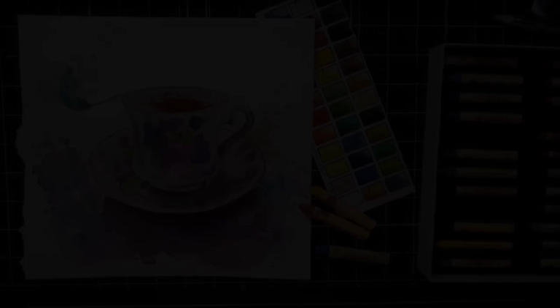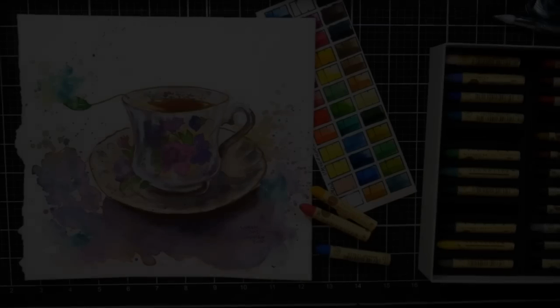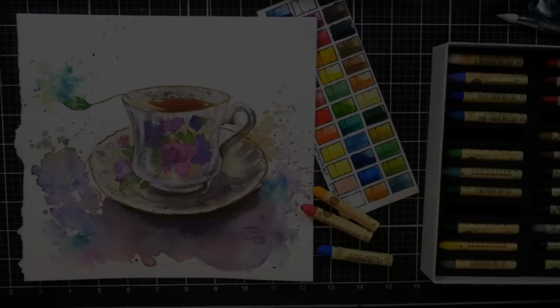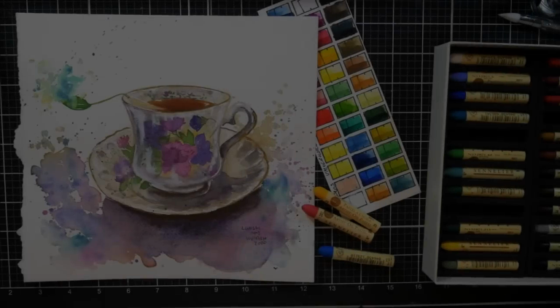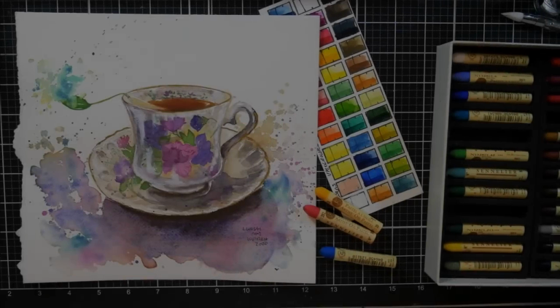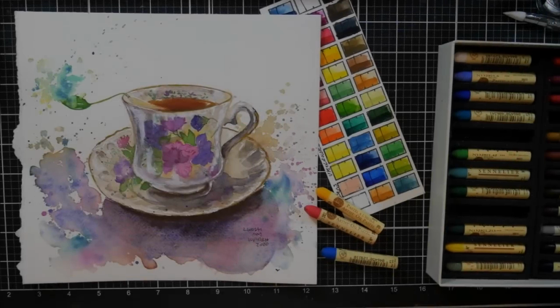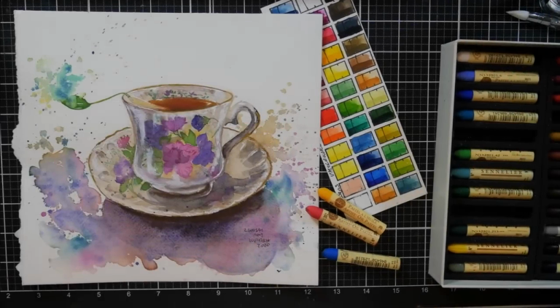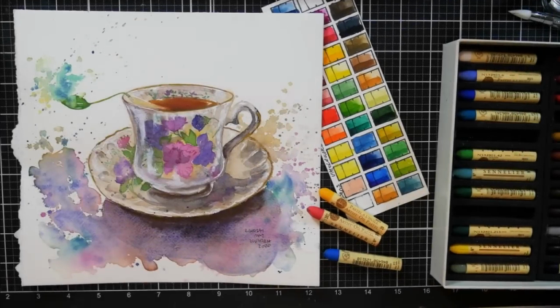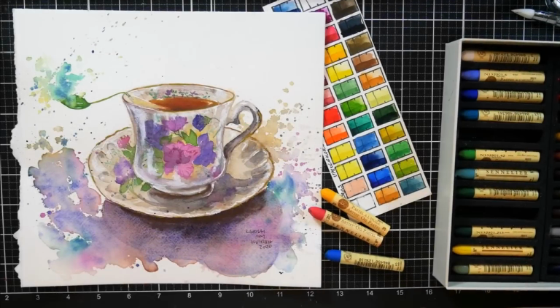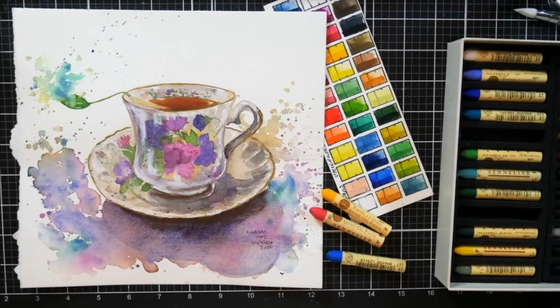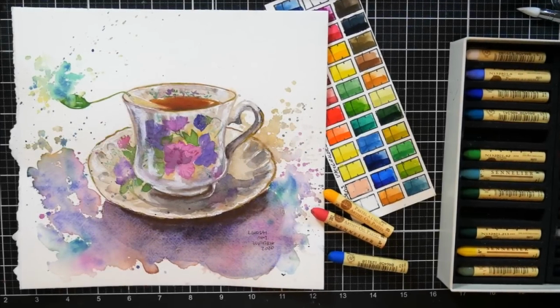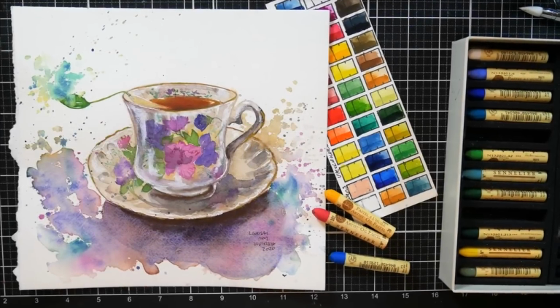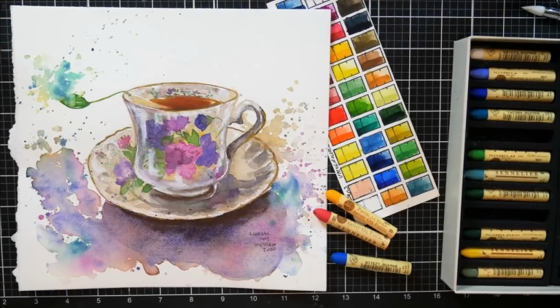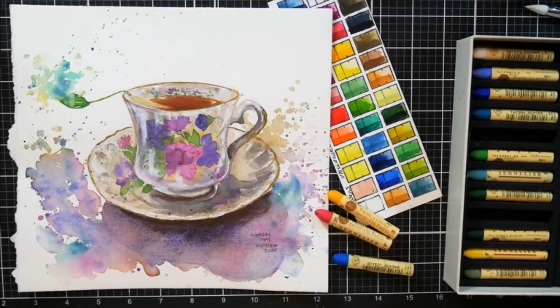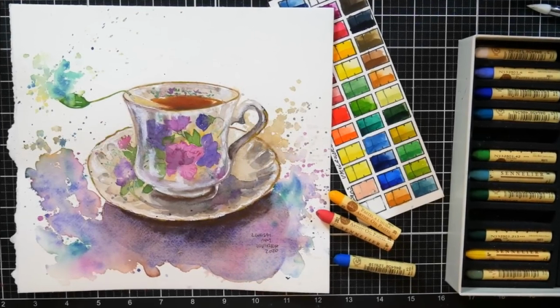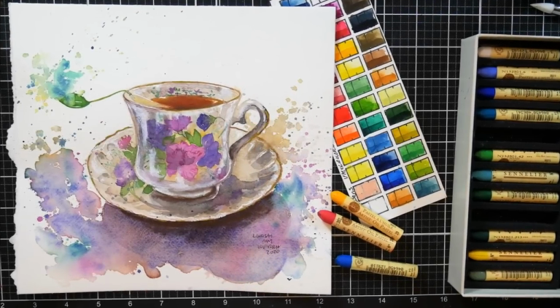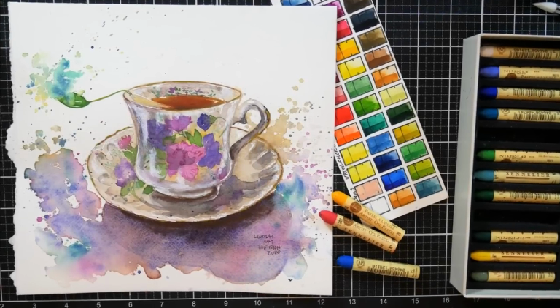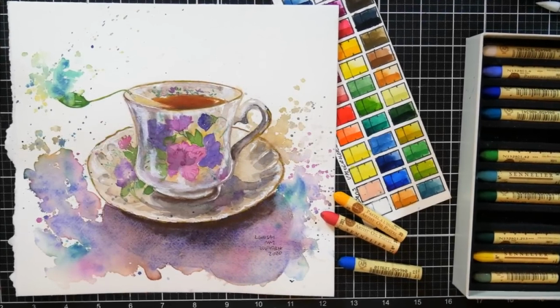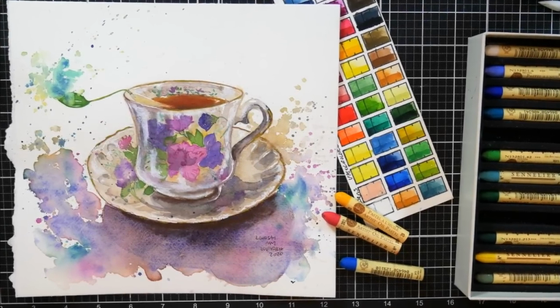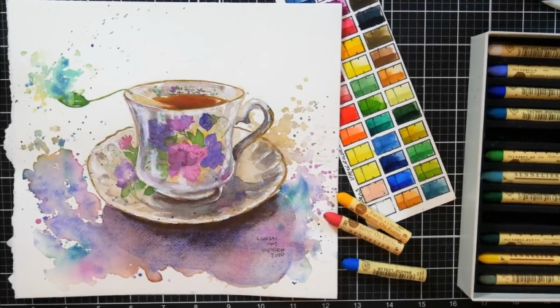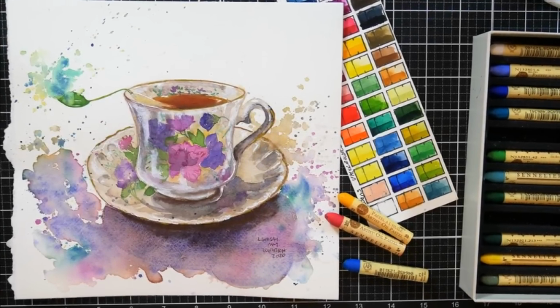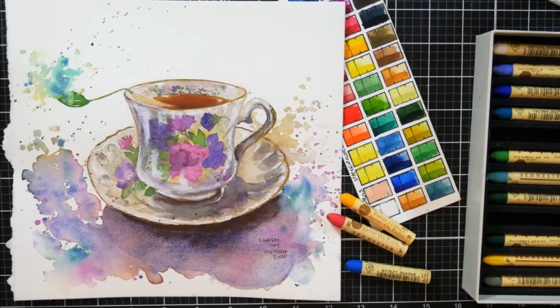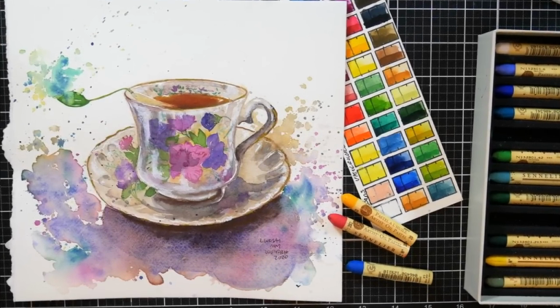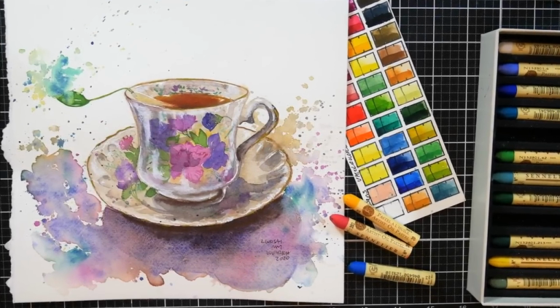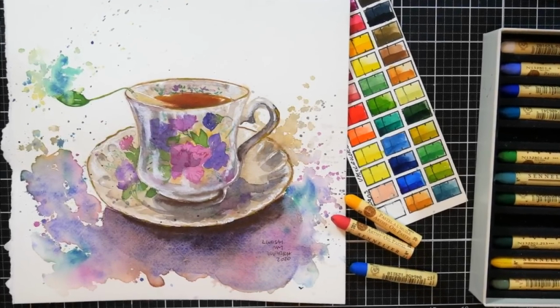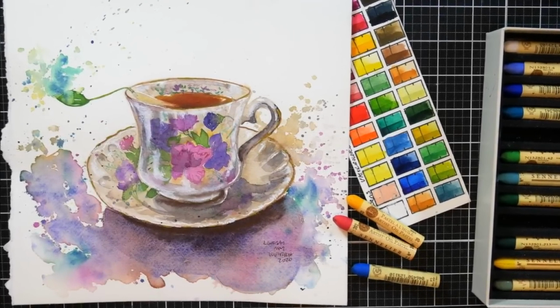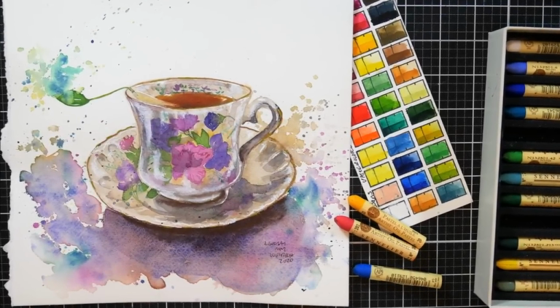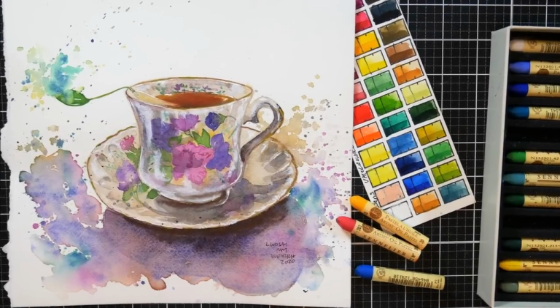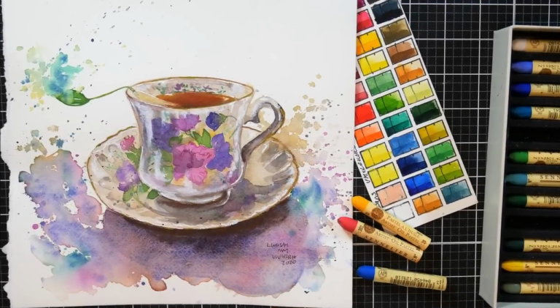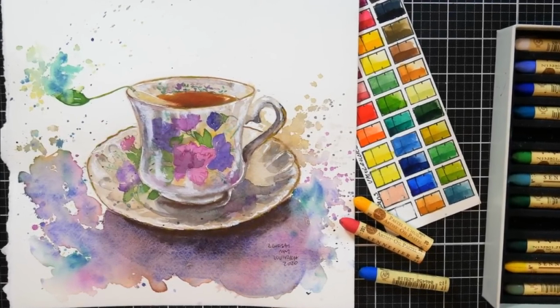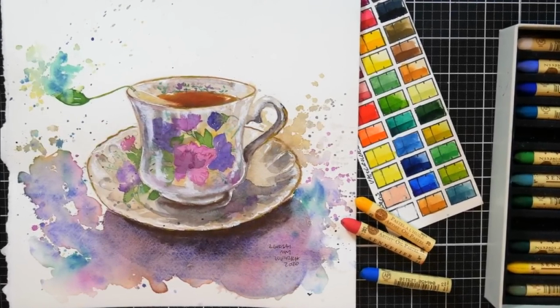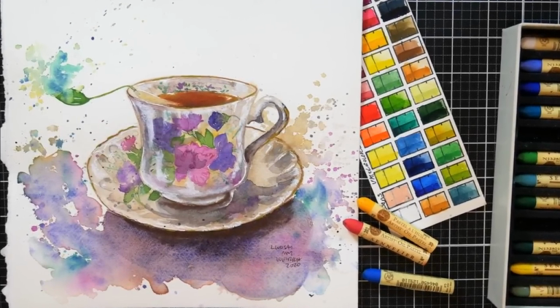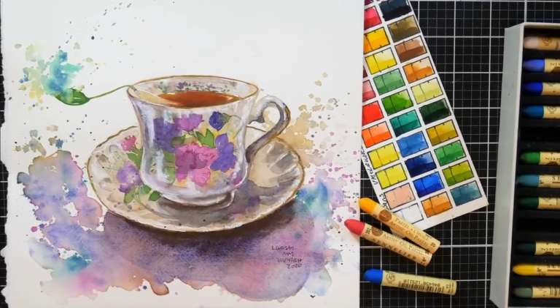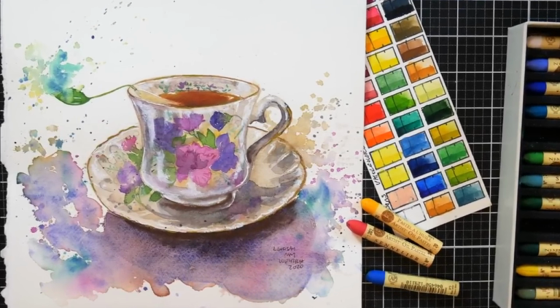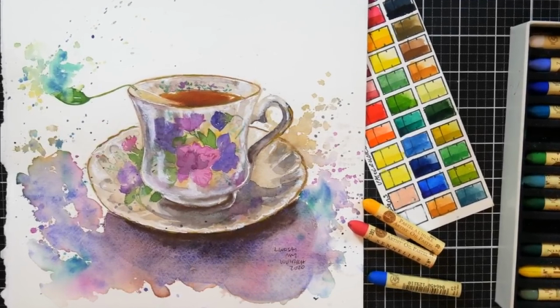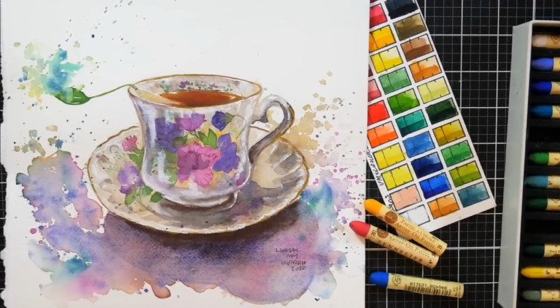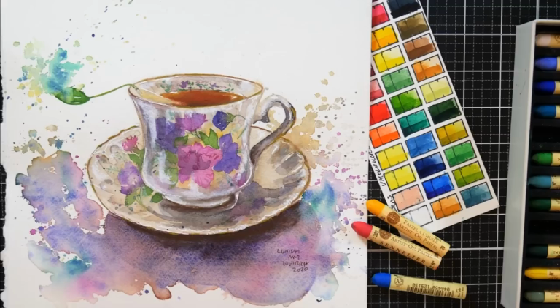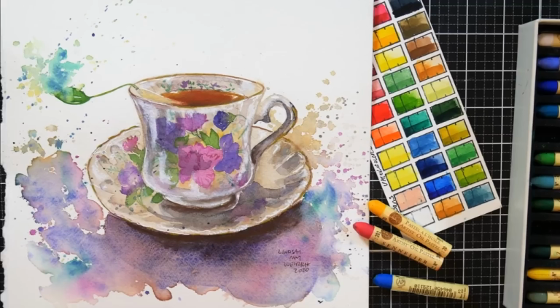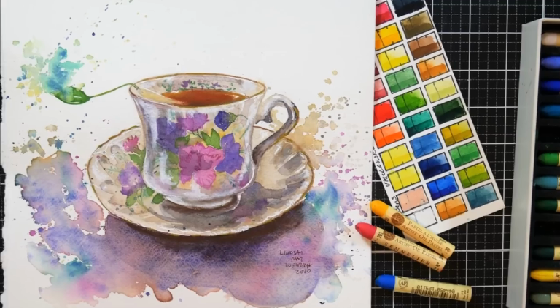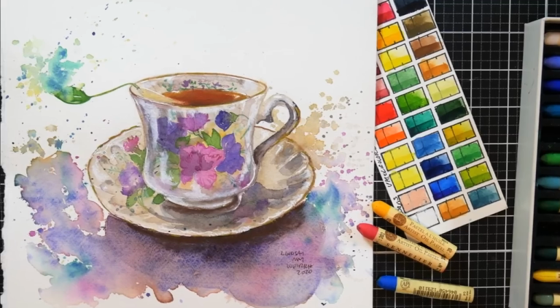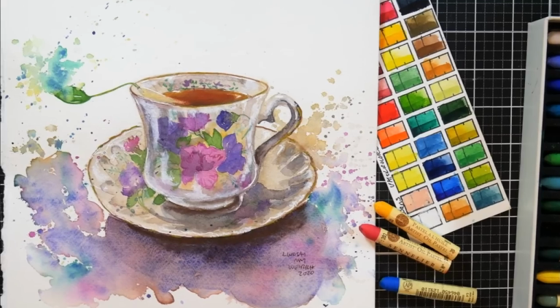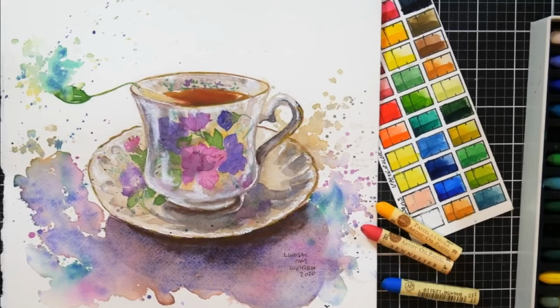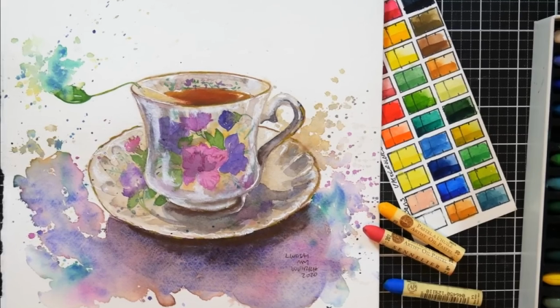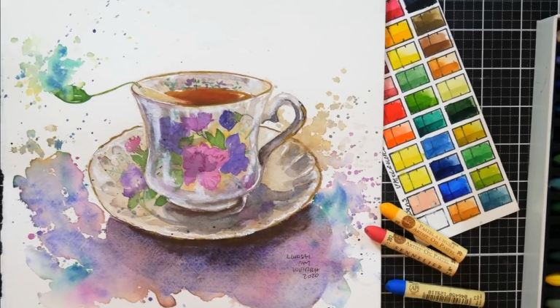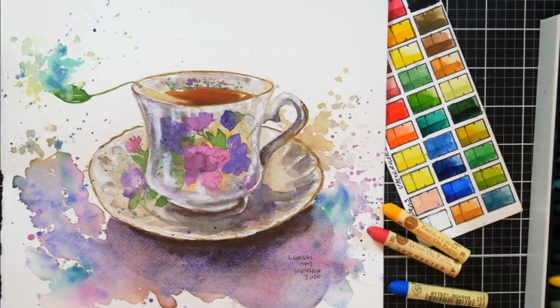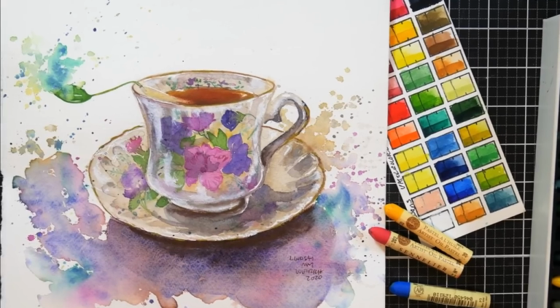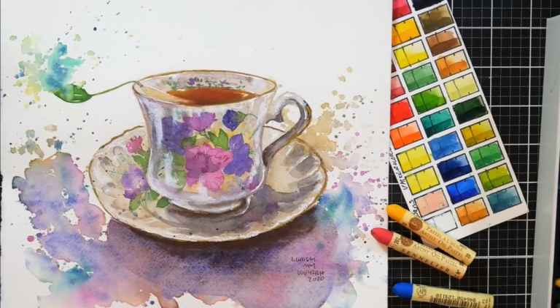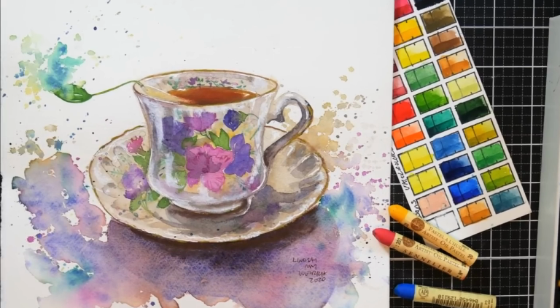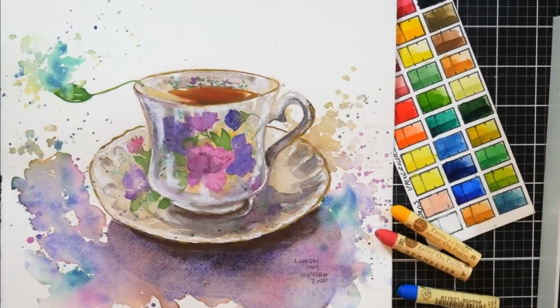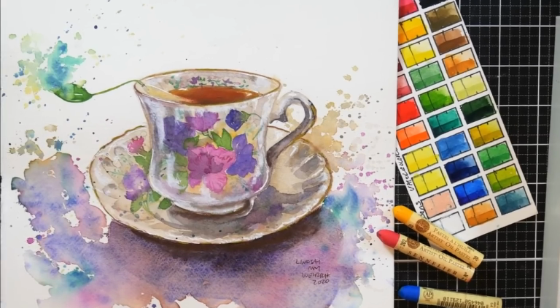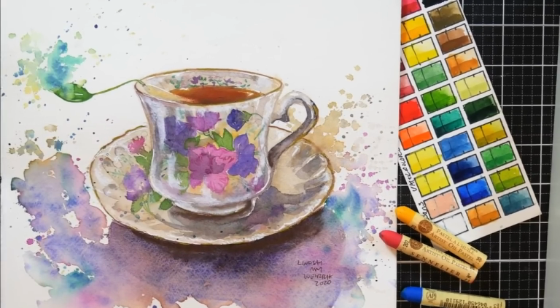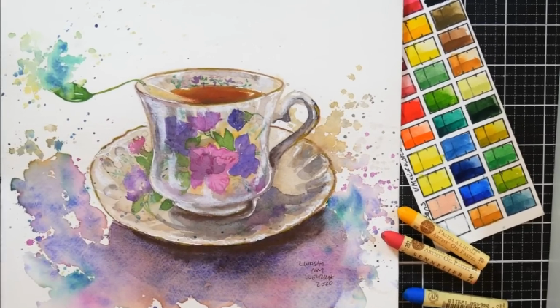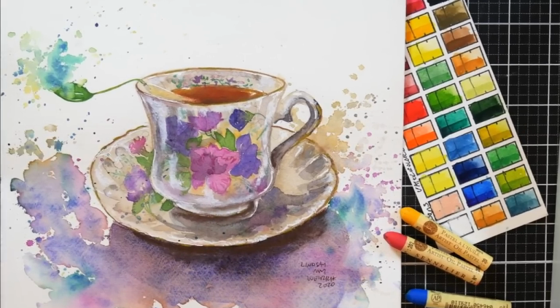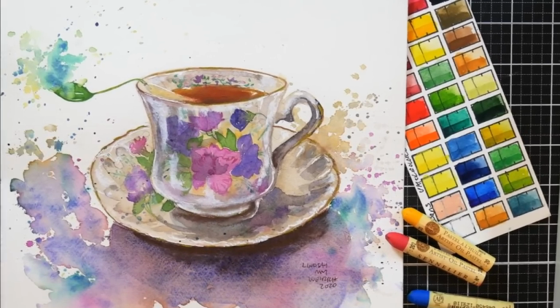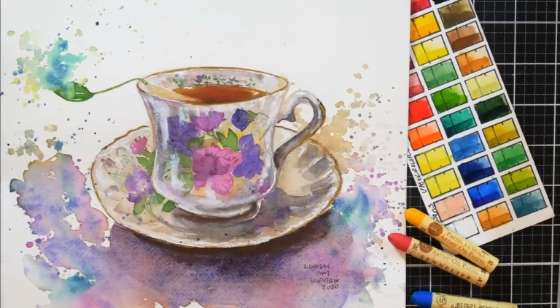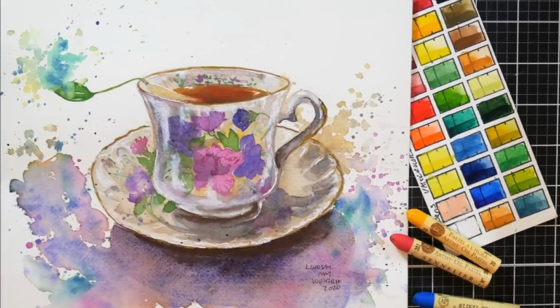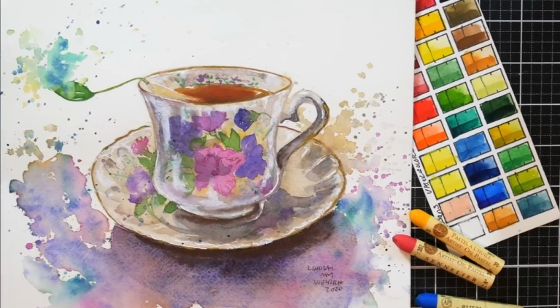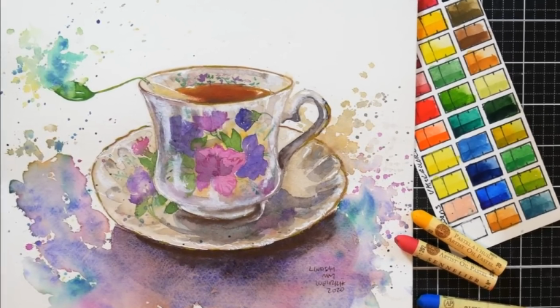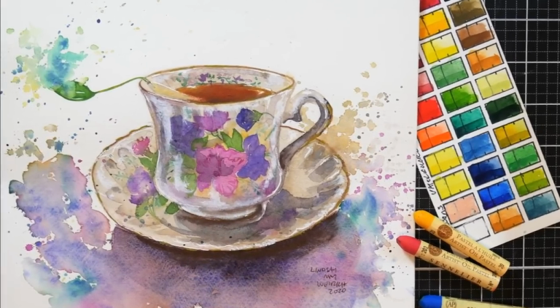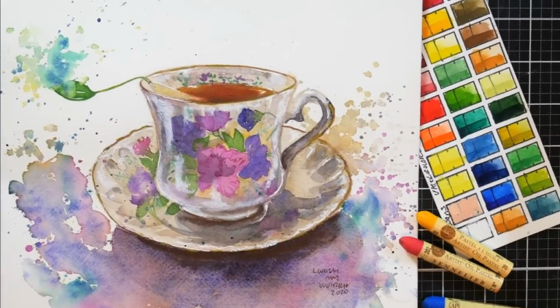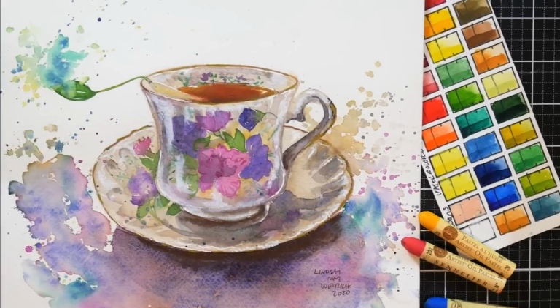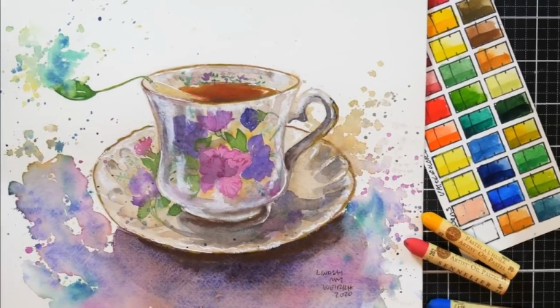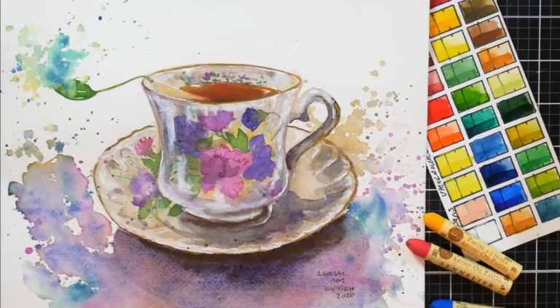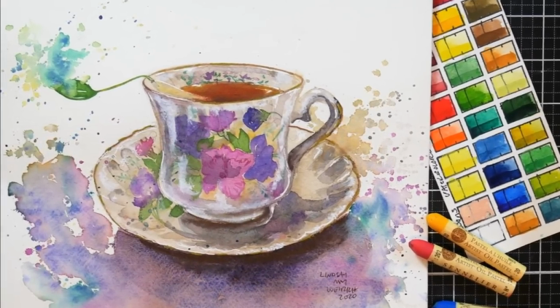Hi there, Lindsay here, the Frugal Crafter. Today we are going to paint this teacup in watercolor and then use some oil pastels for accents.